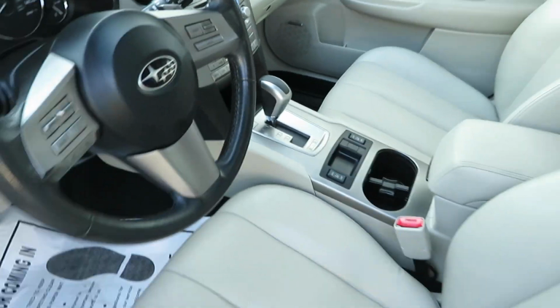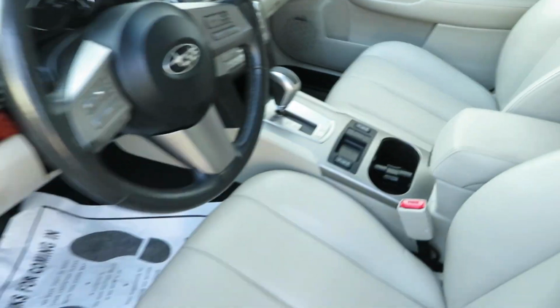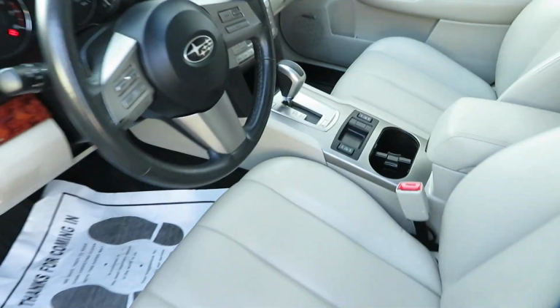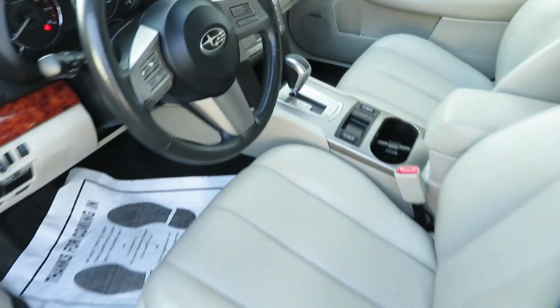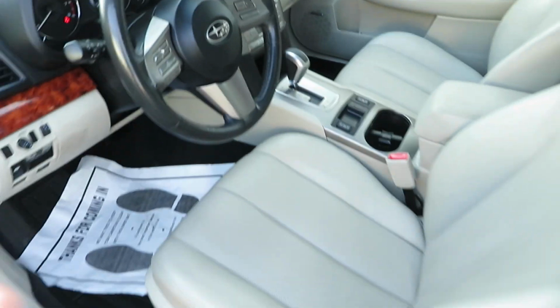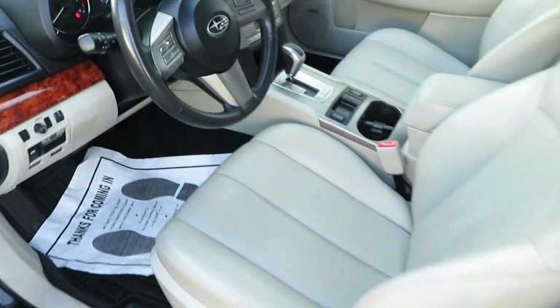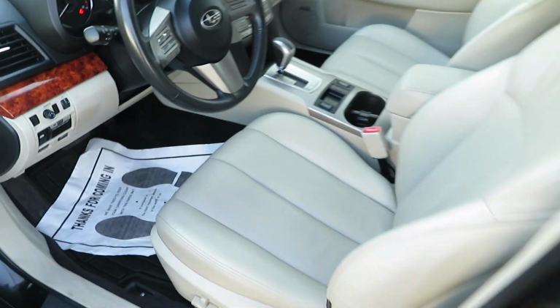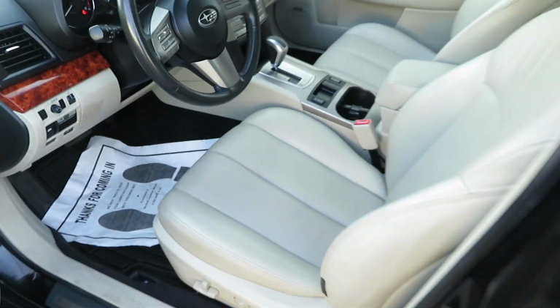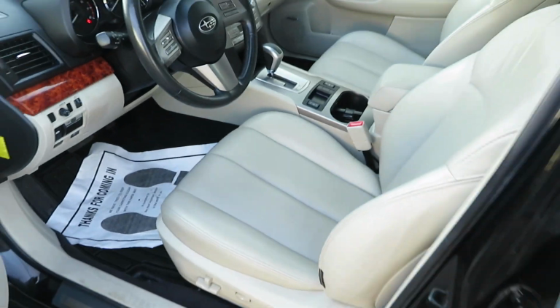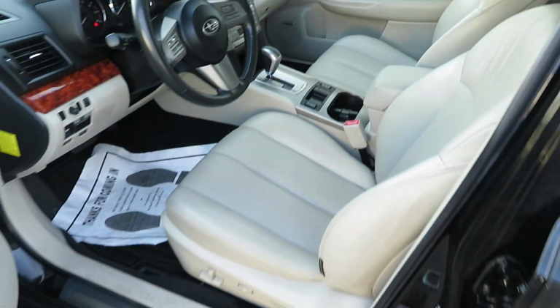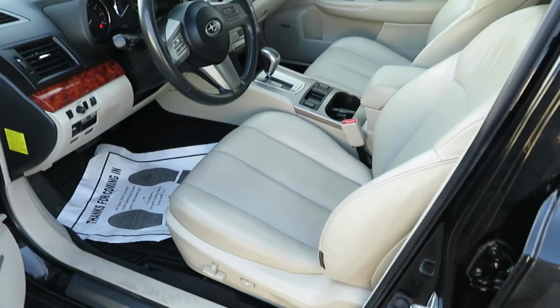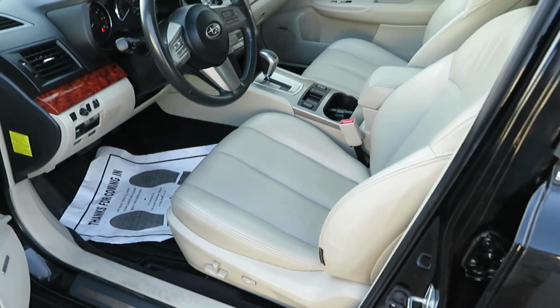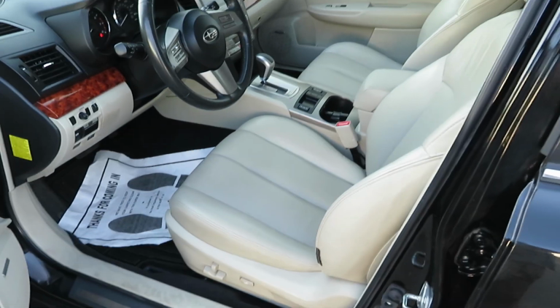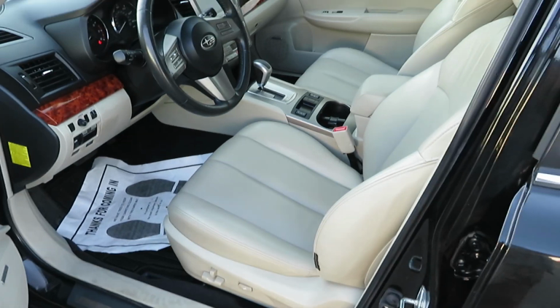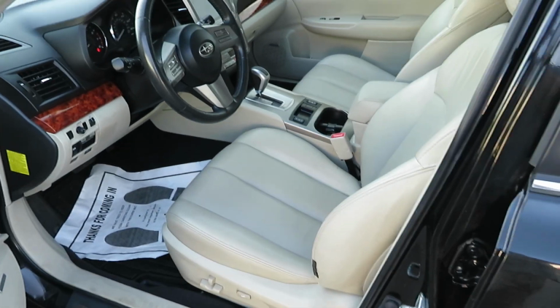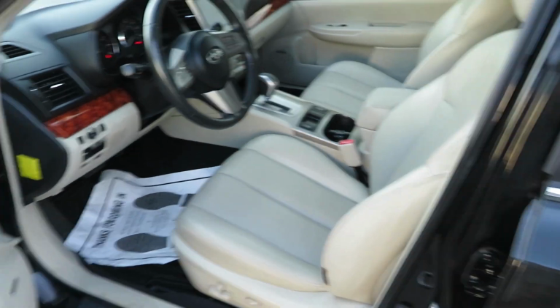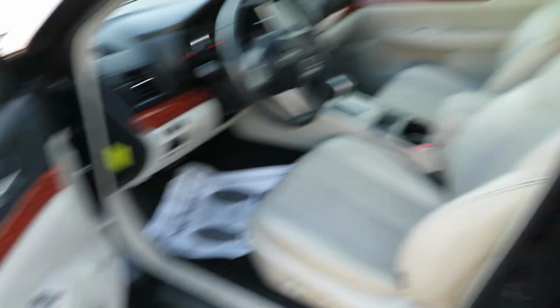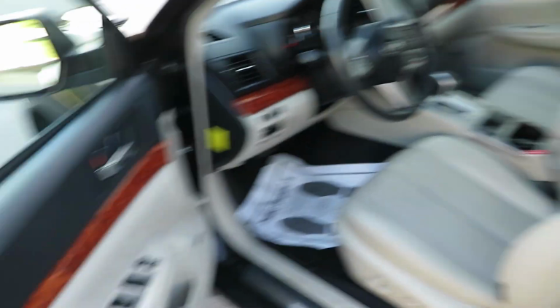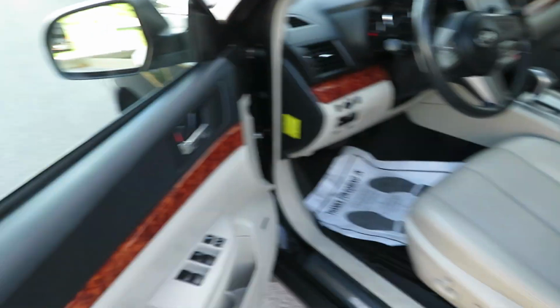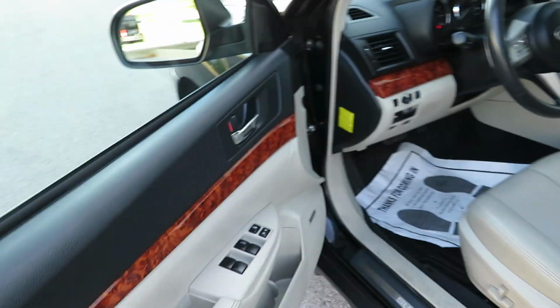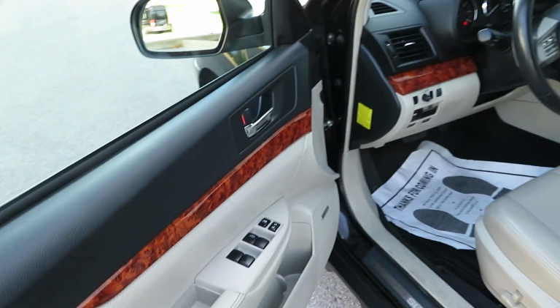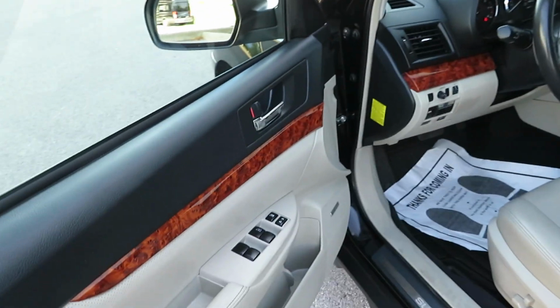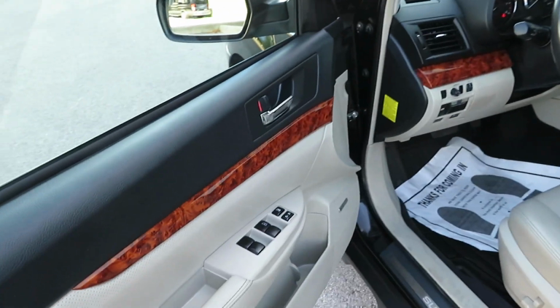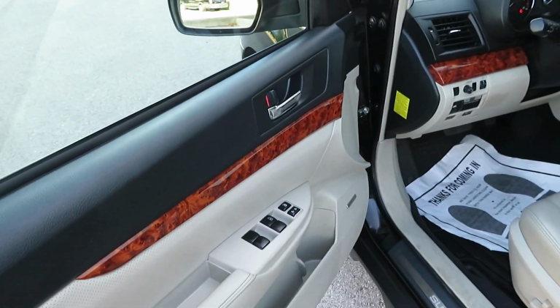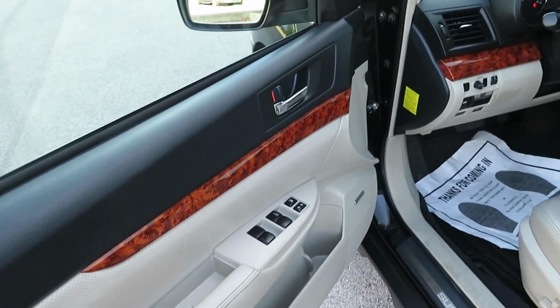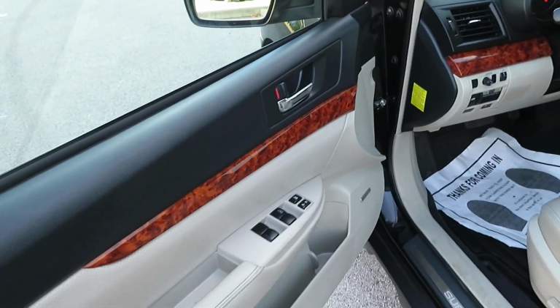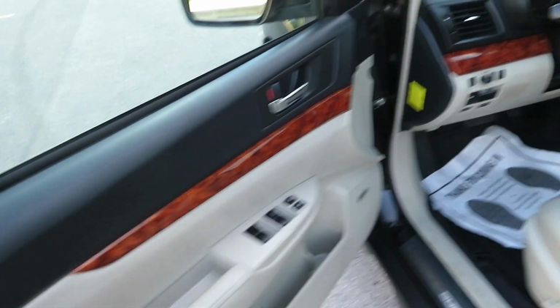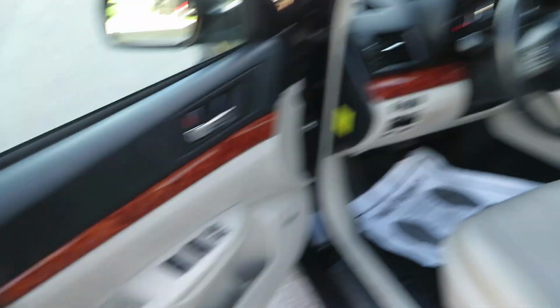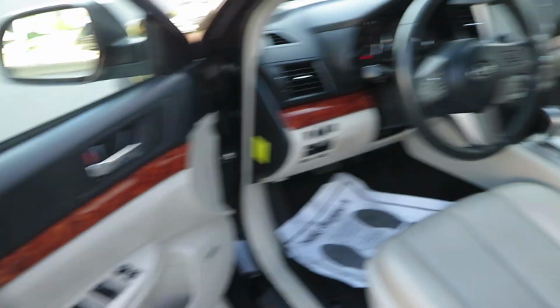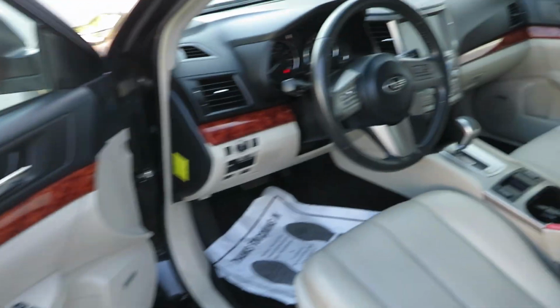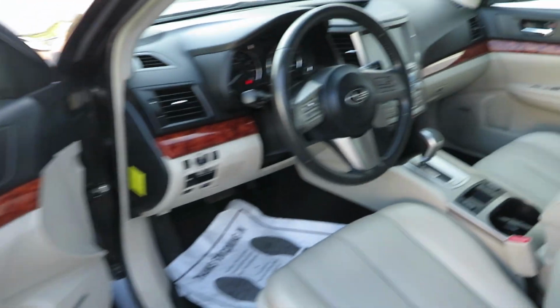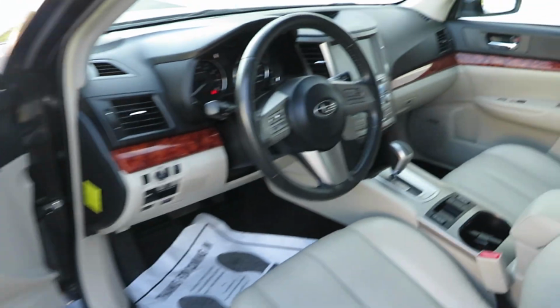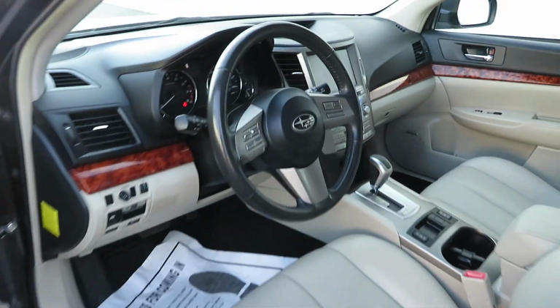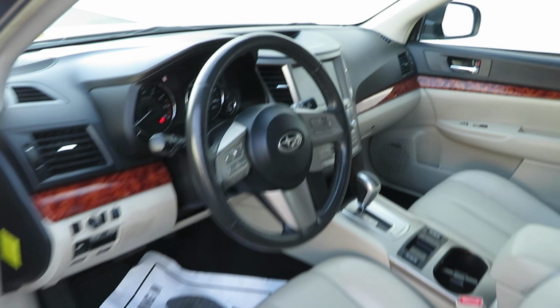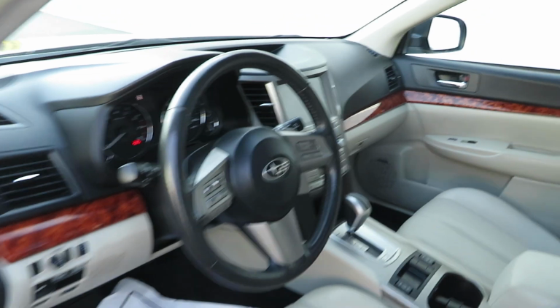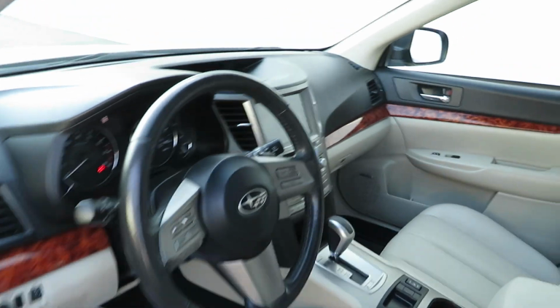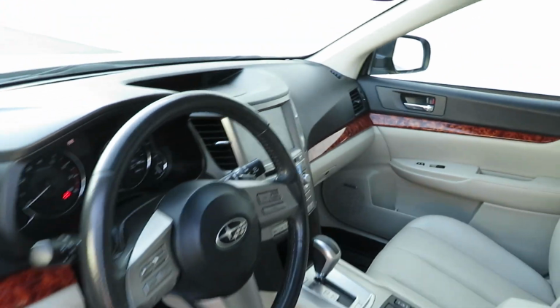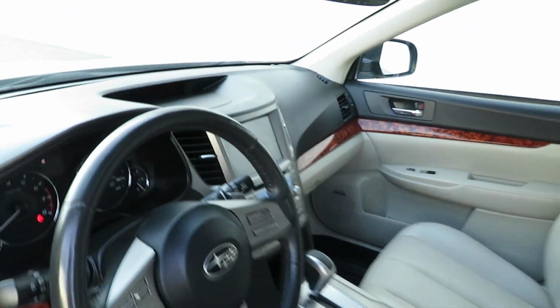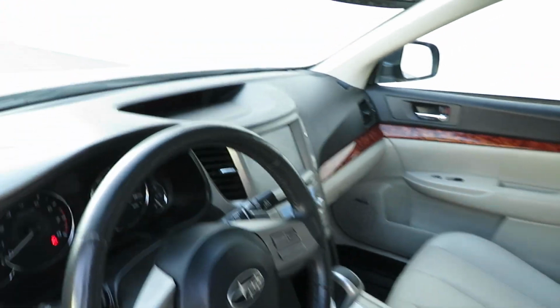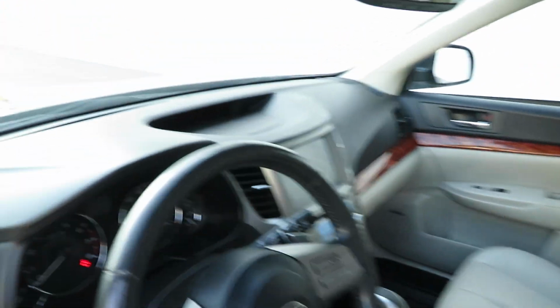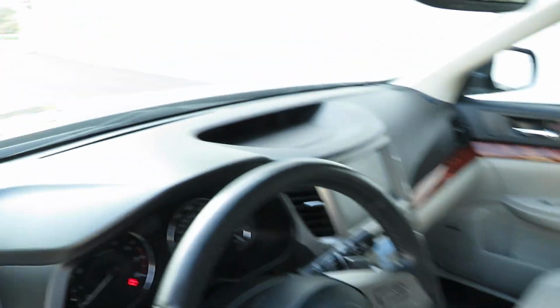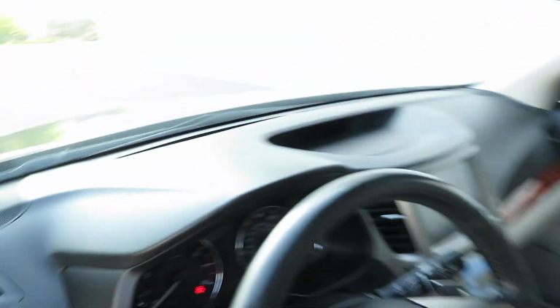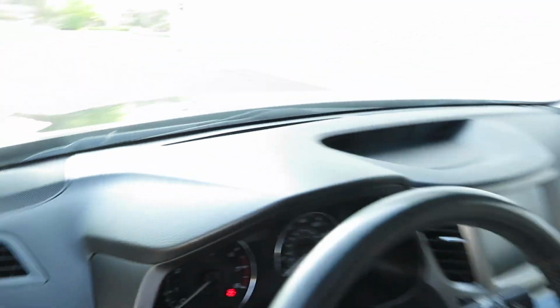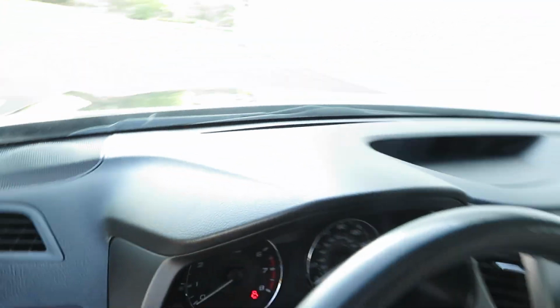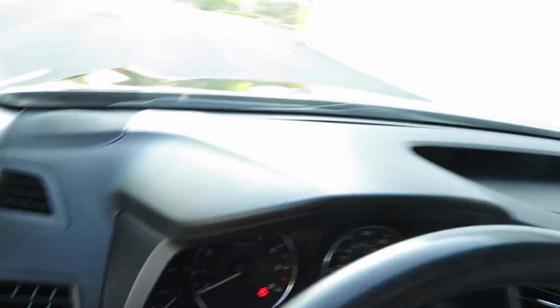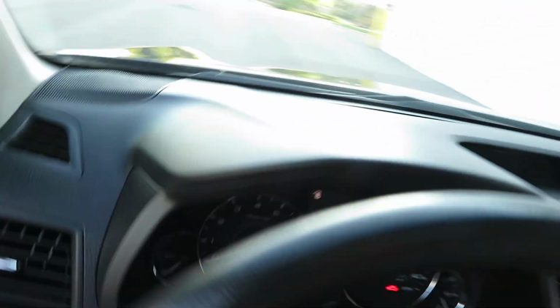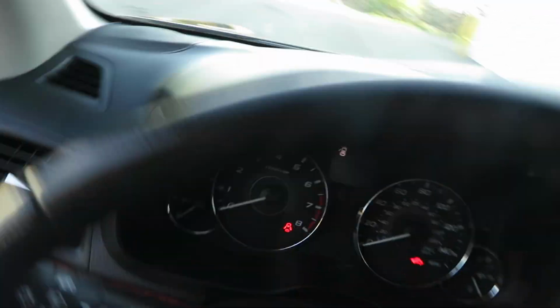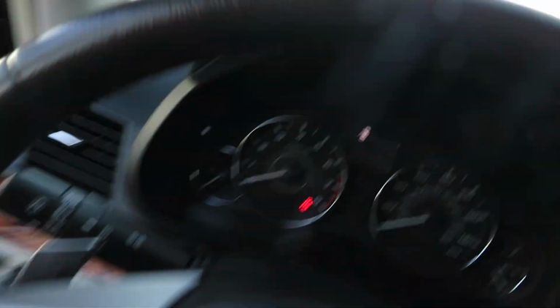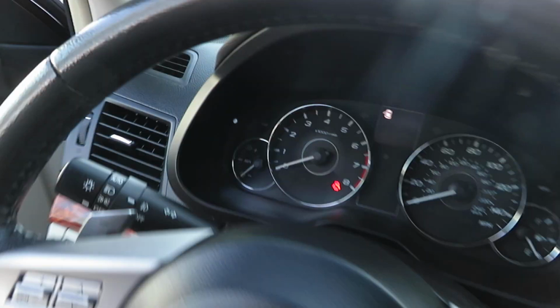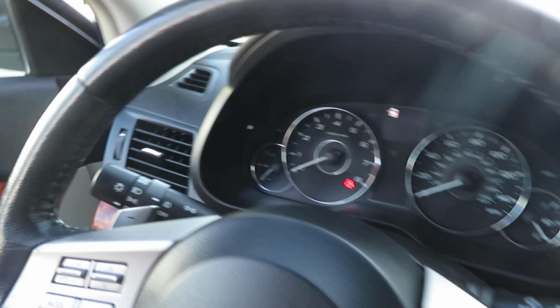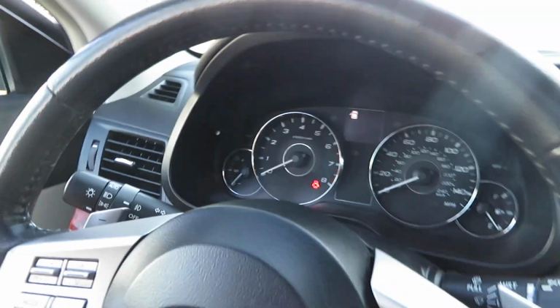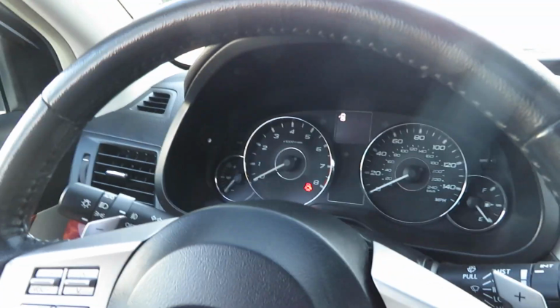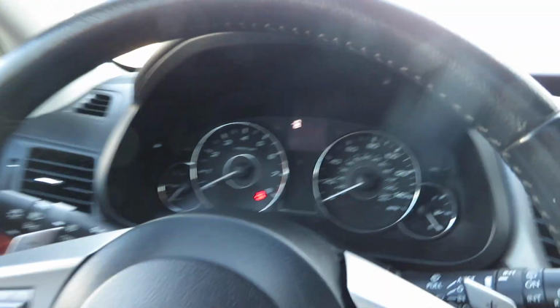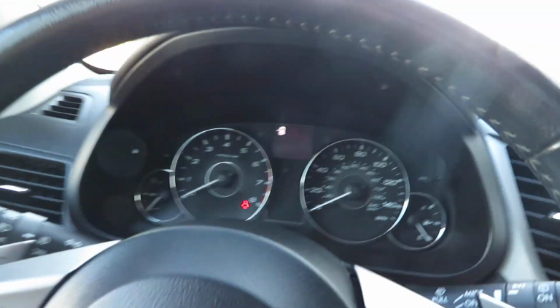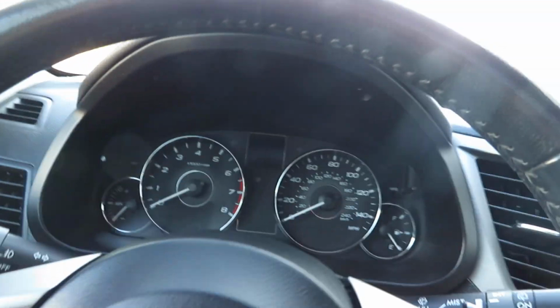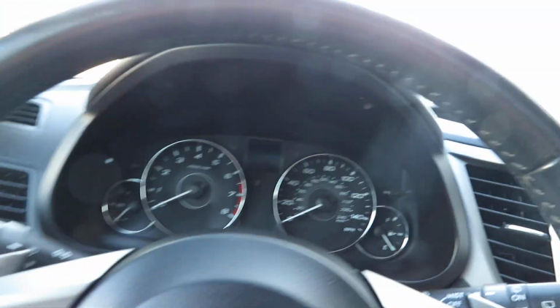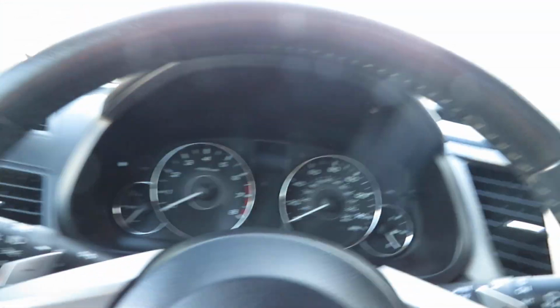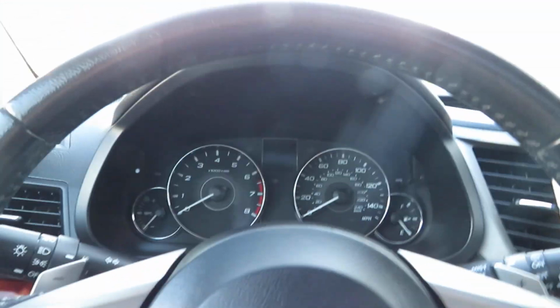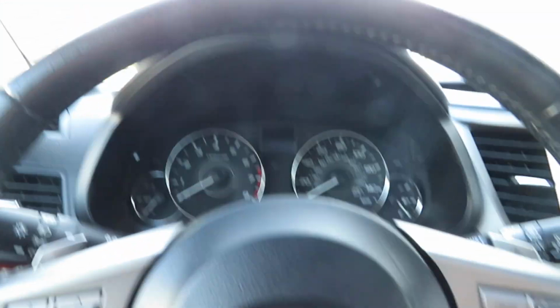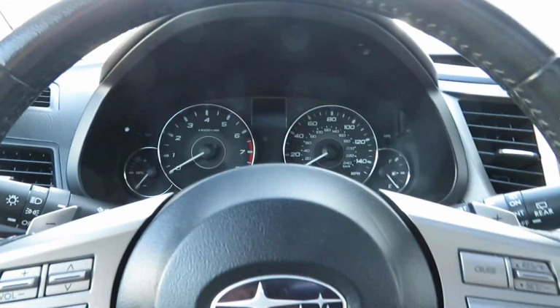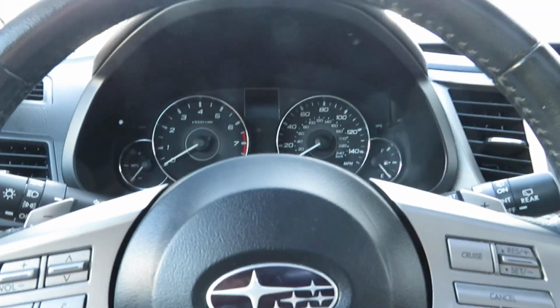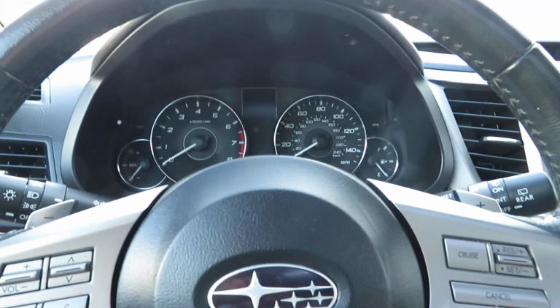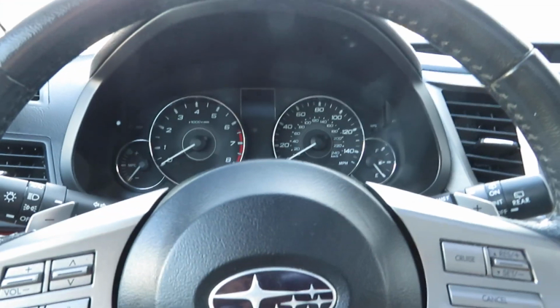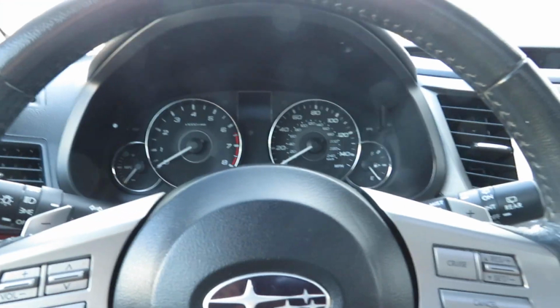Let's take a look at the interior. The interior is in good shape — very nice. And let's get it started.